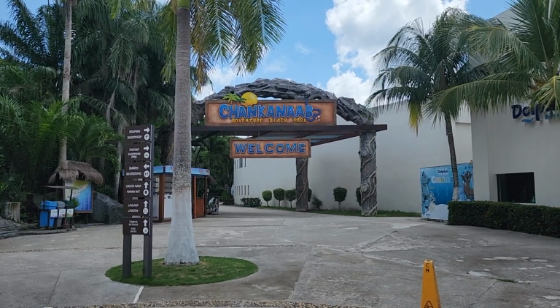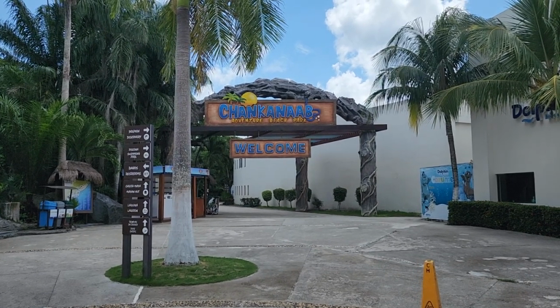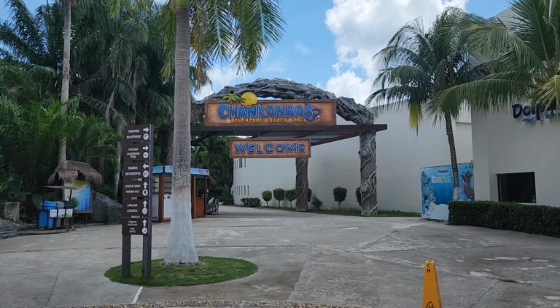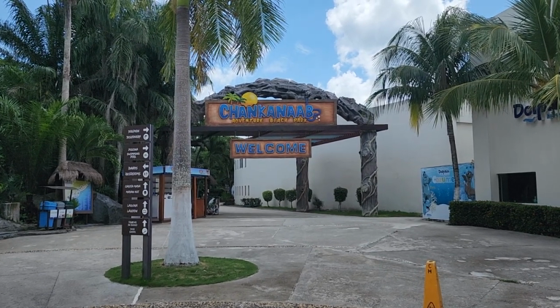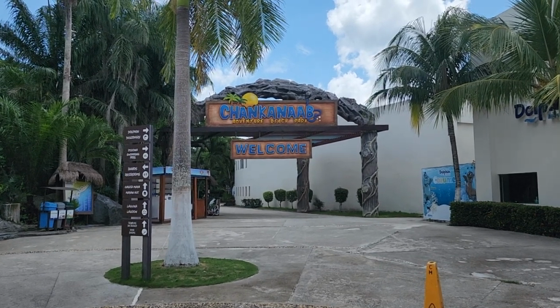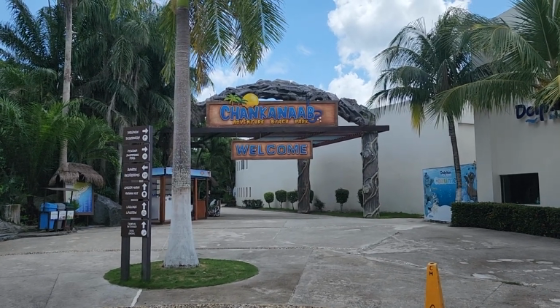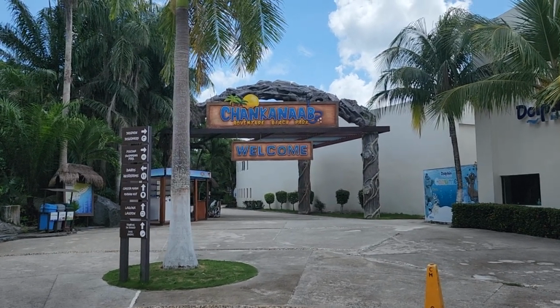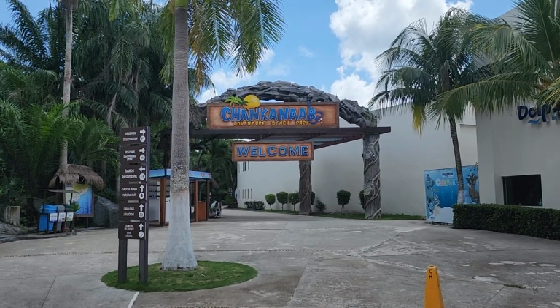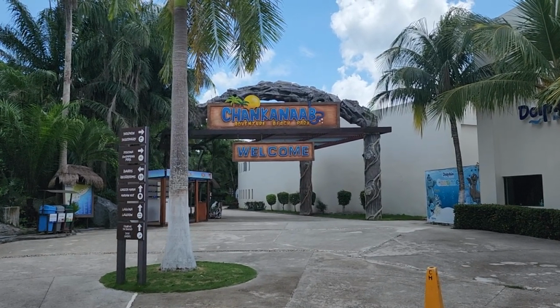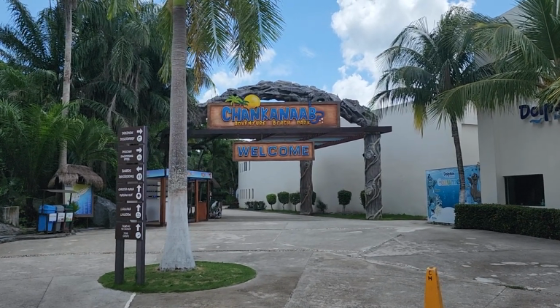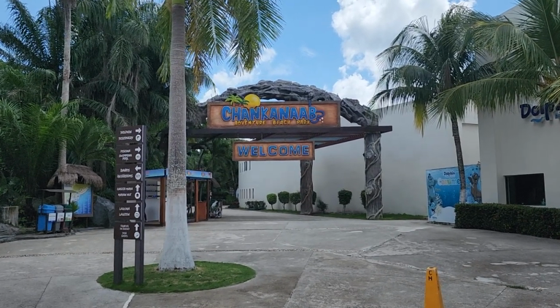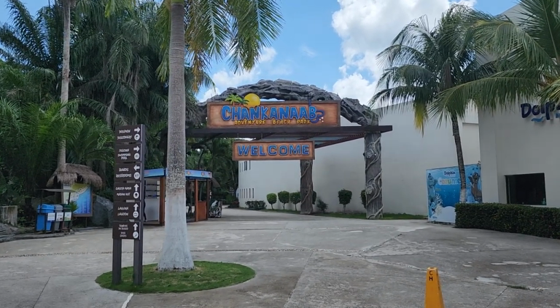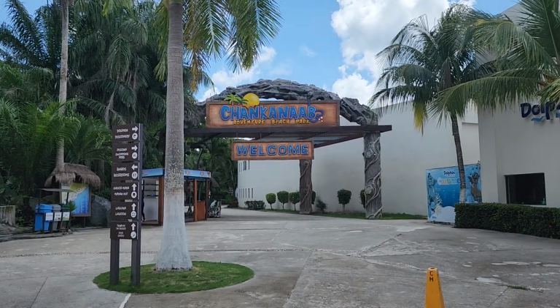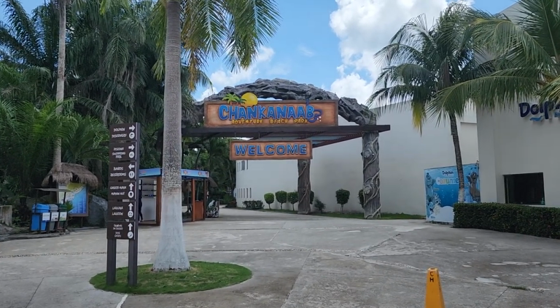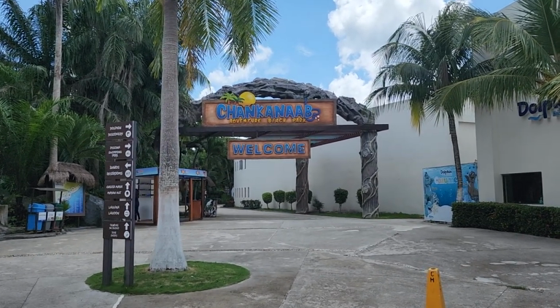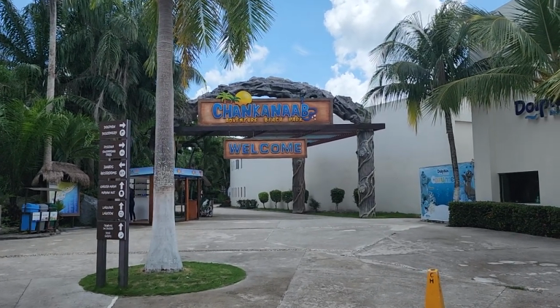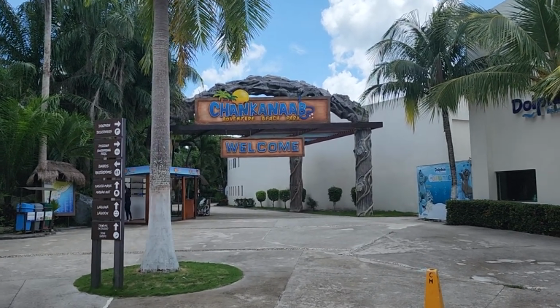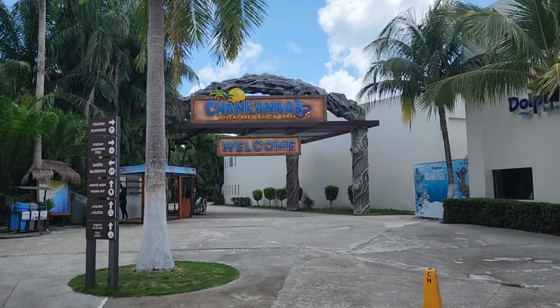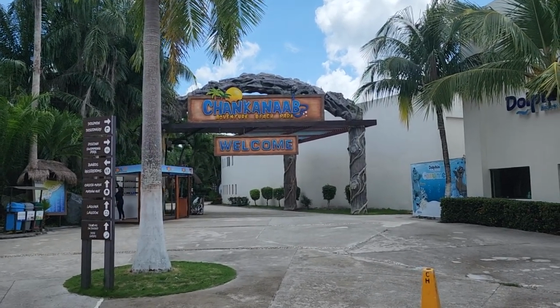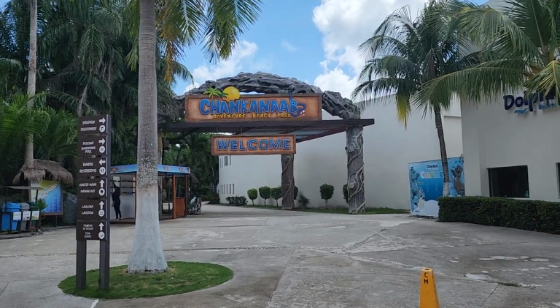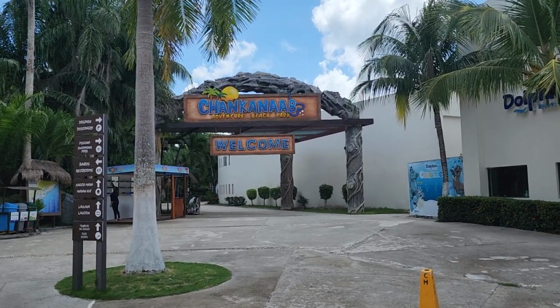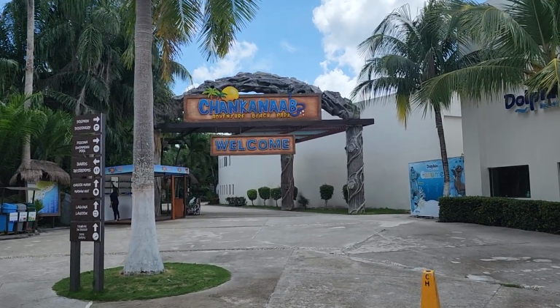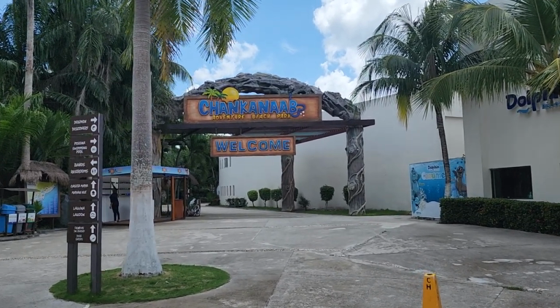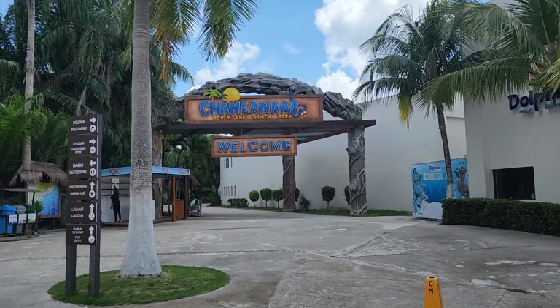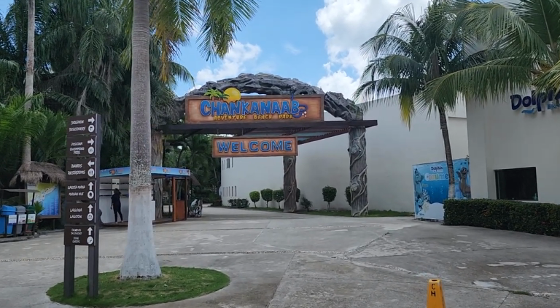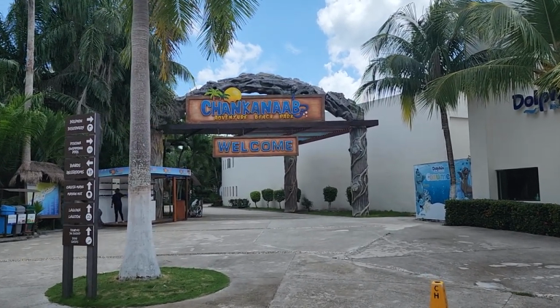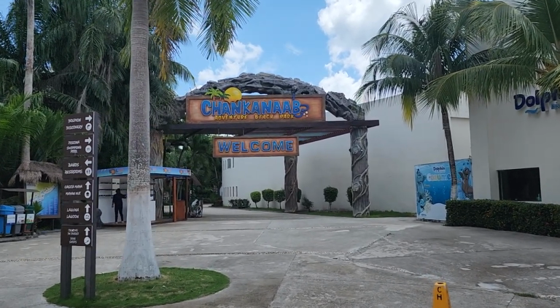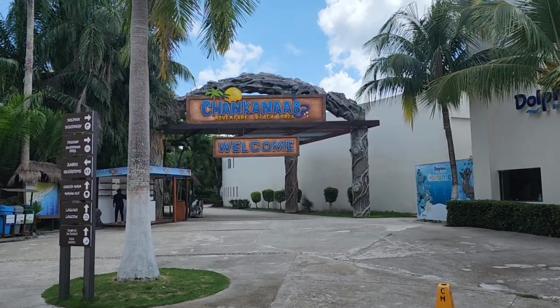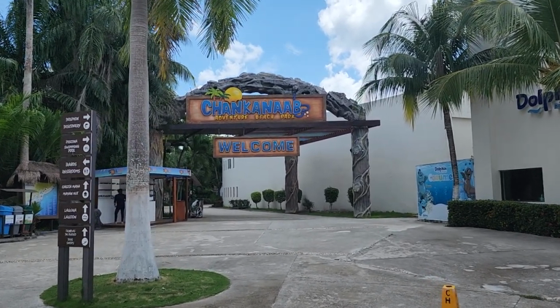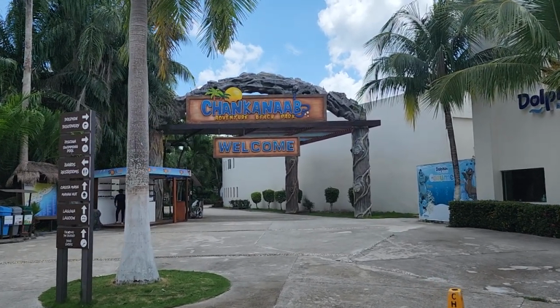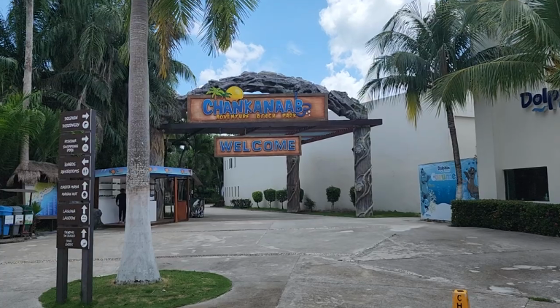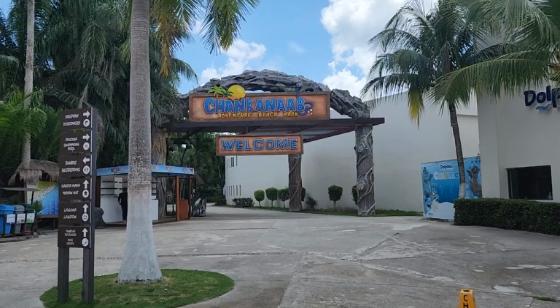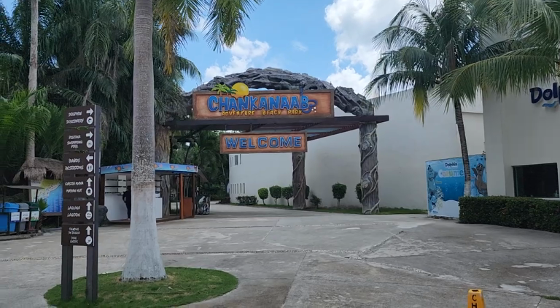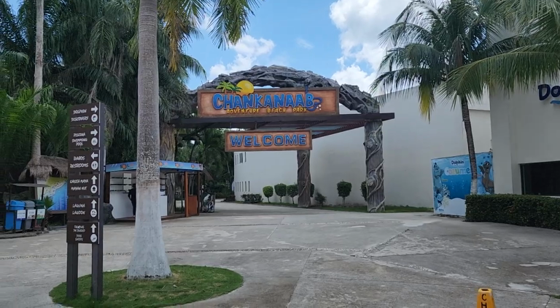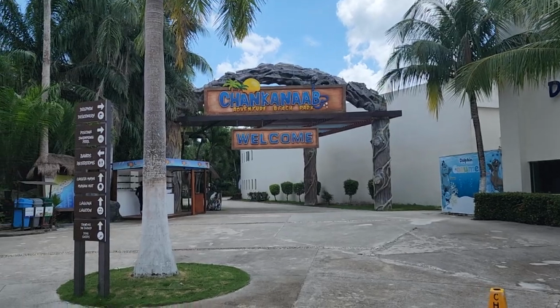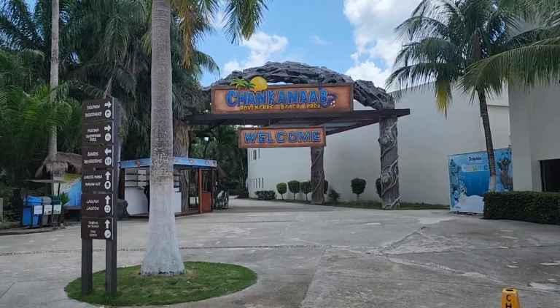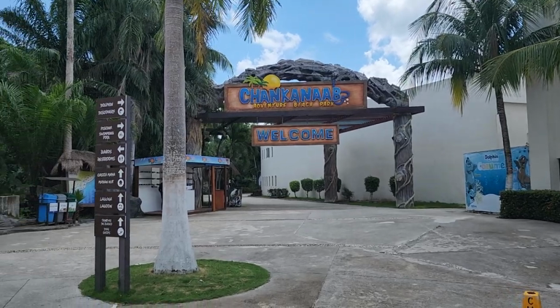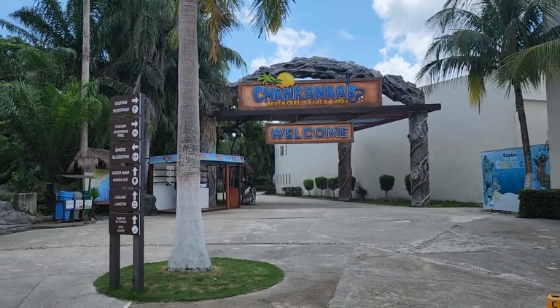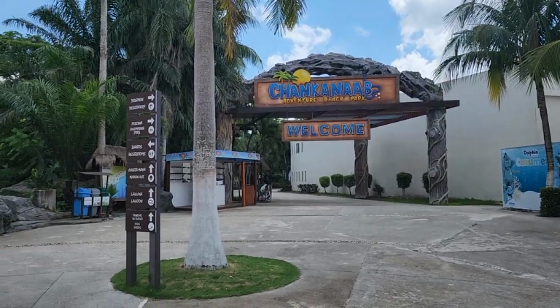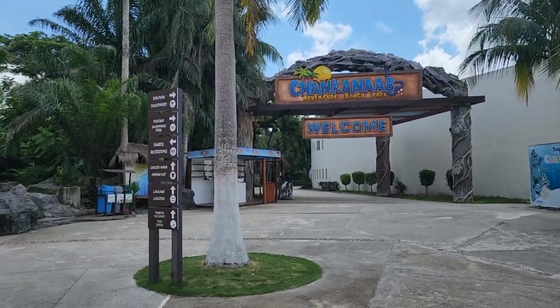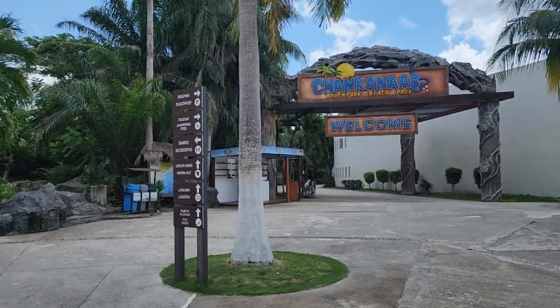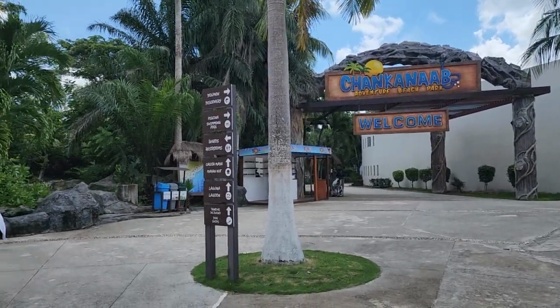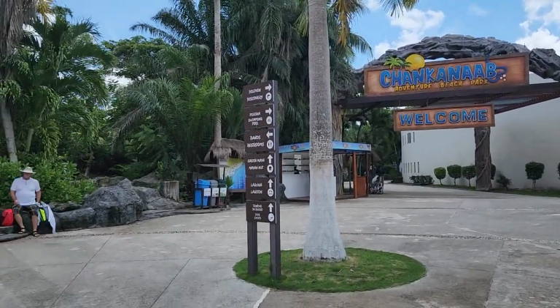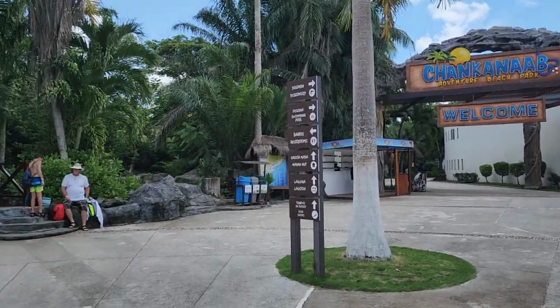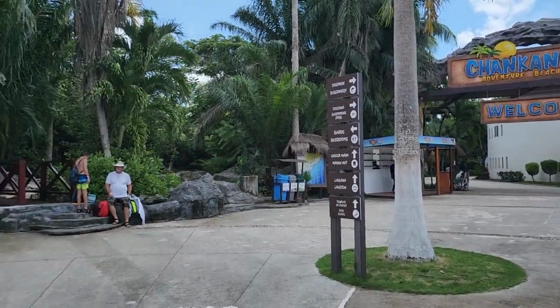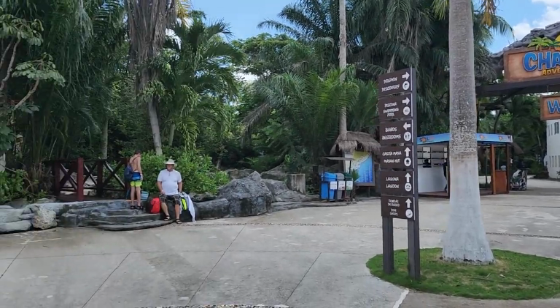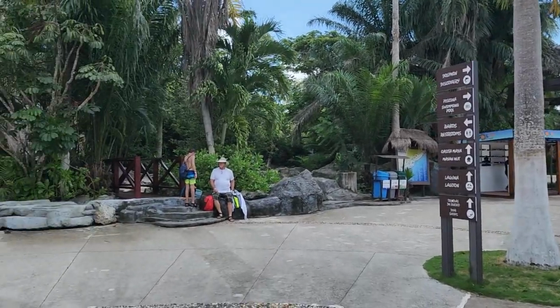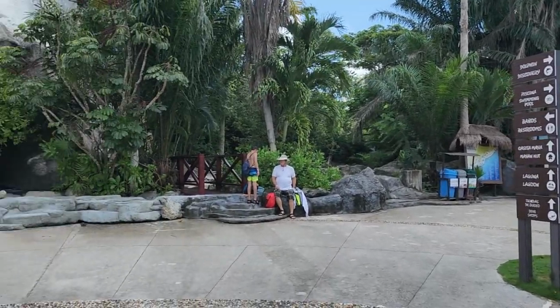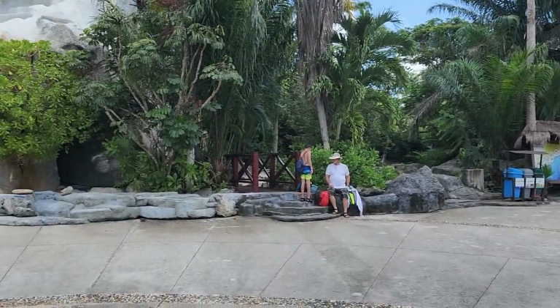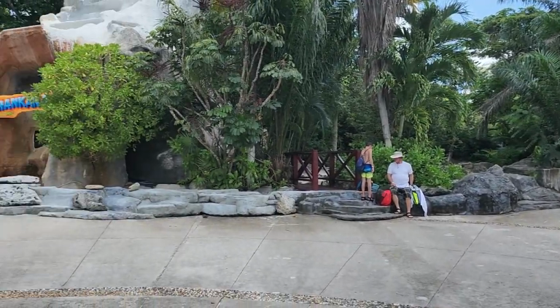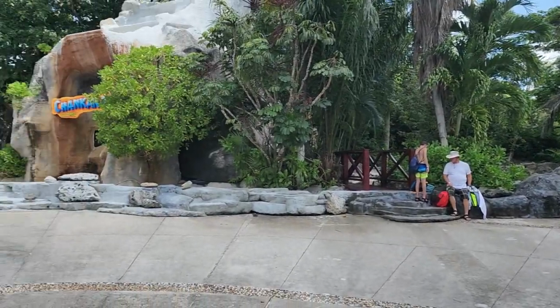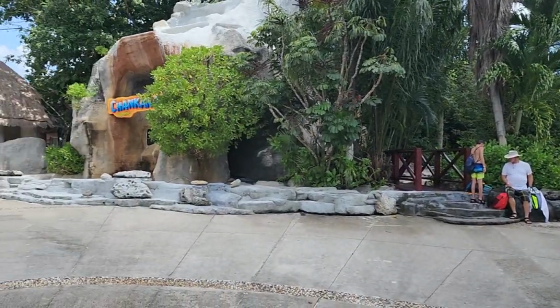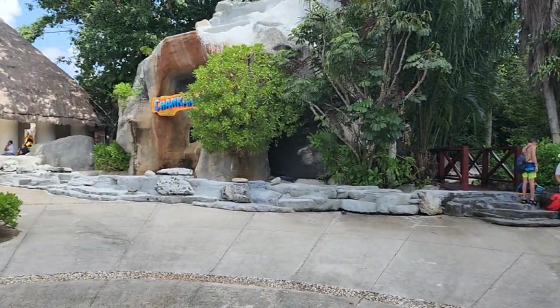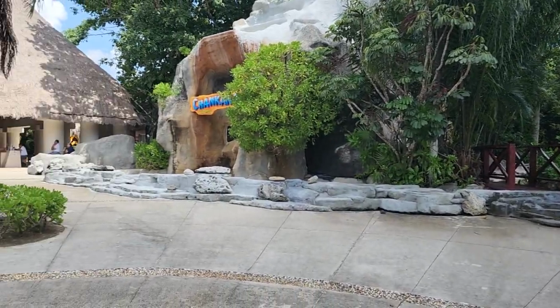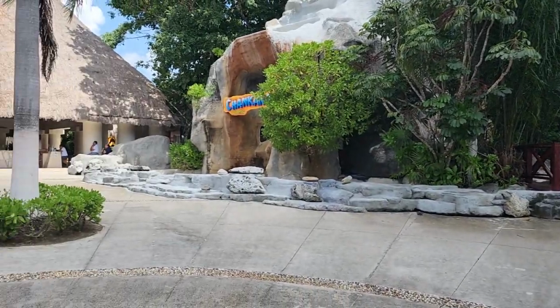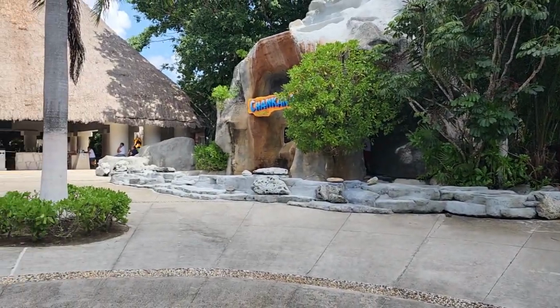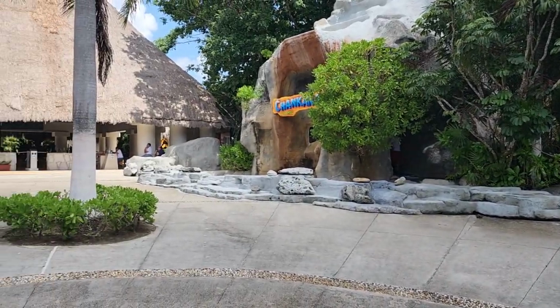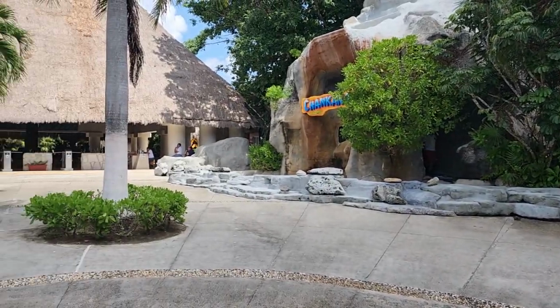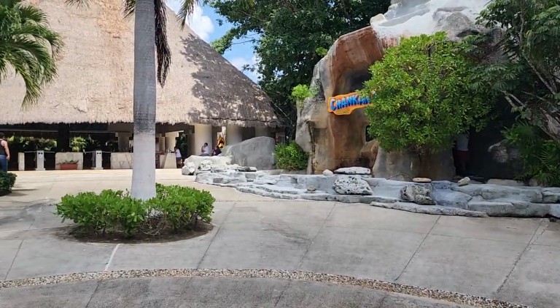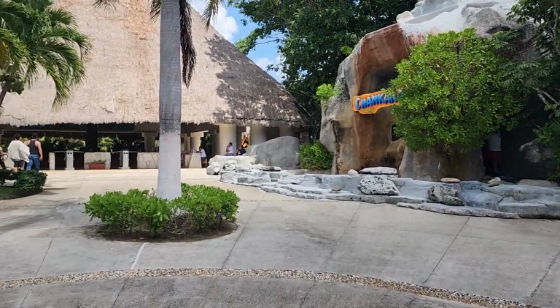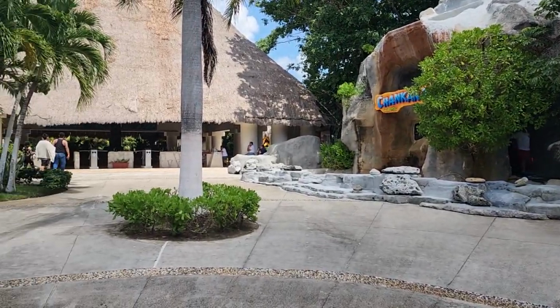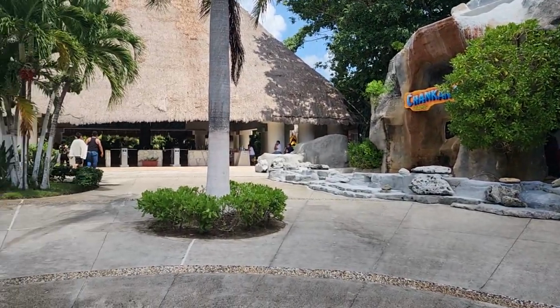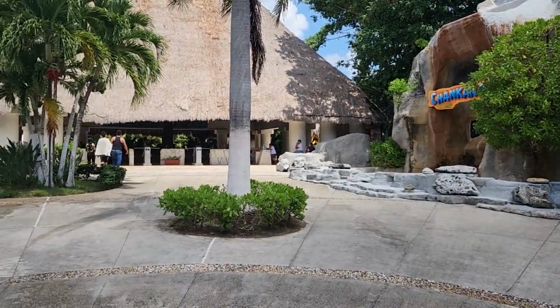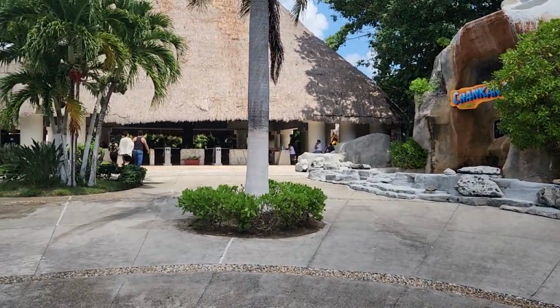Hello from Chankanaab, the Adventure Beach Park. This place is really, really cool.